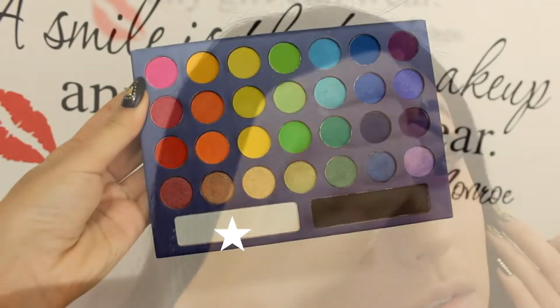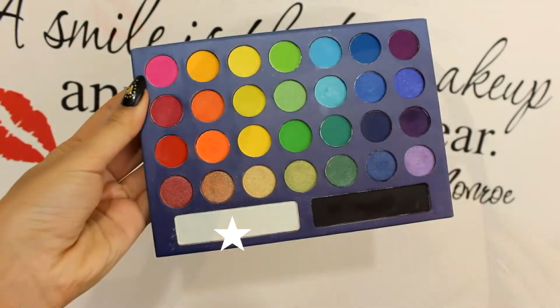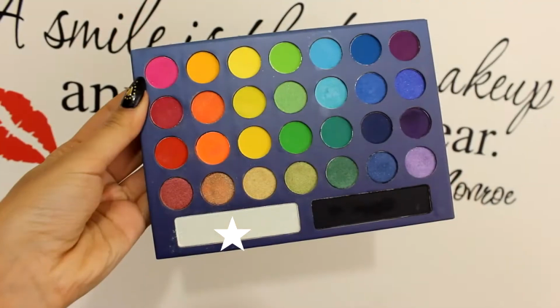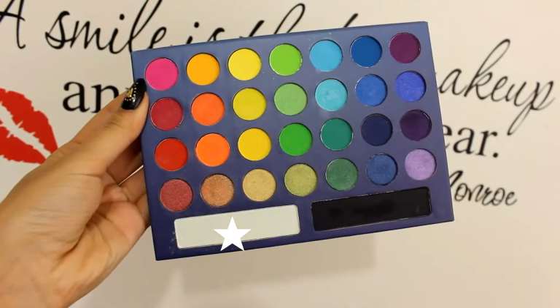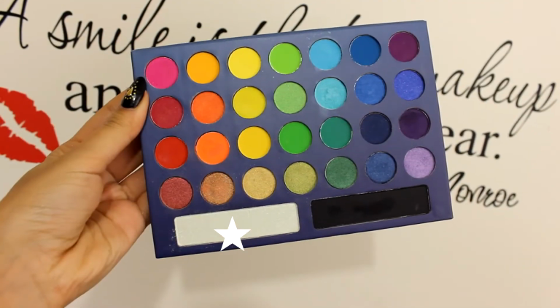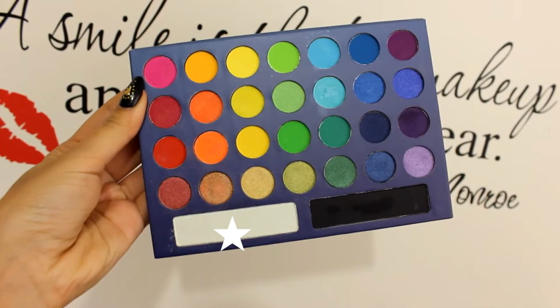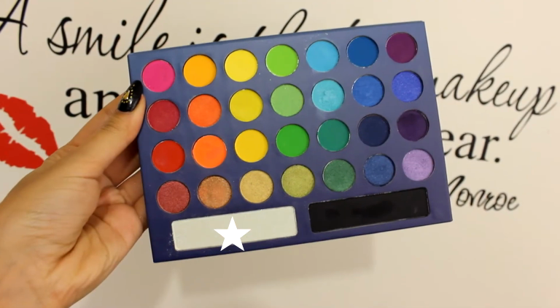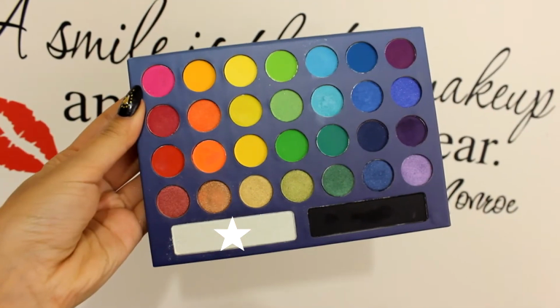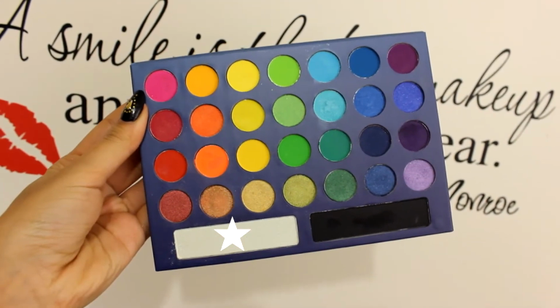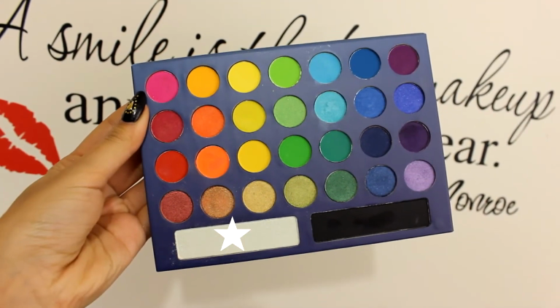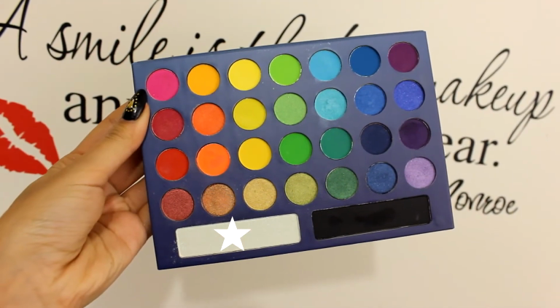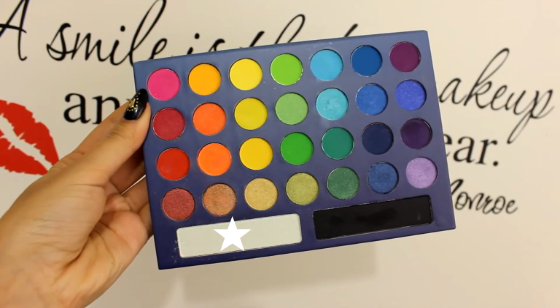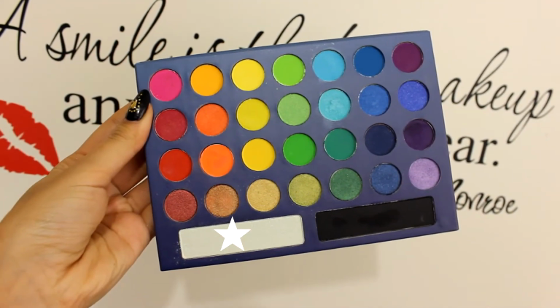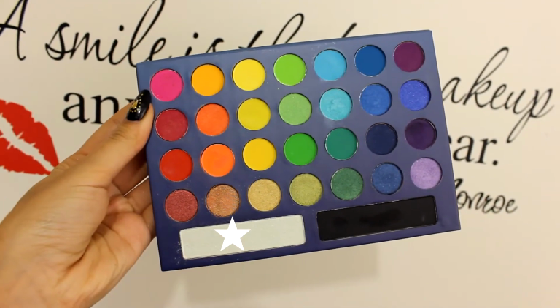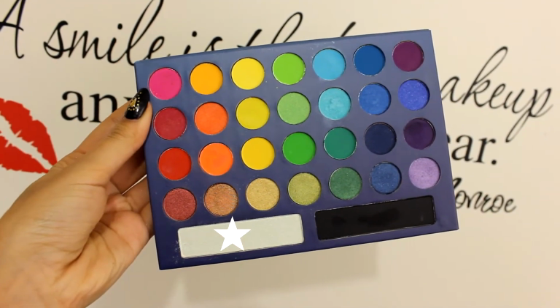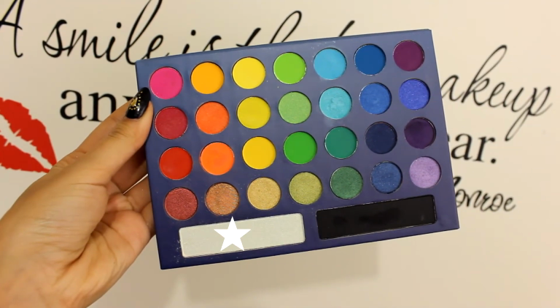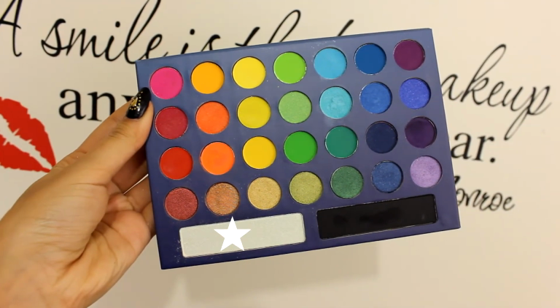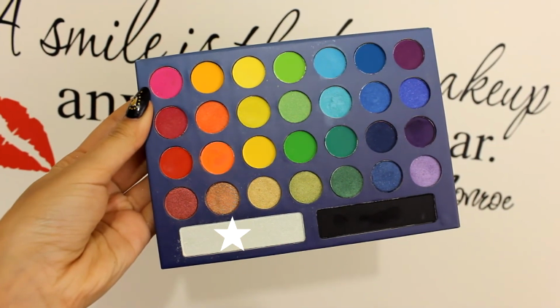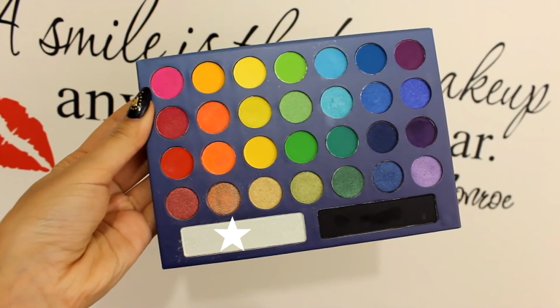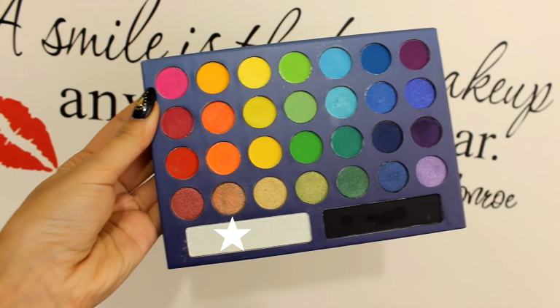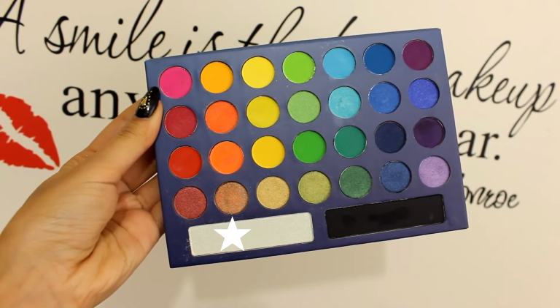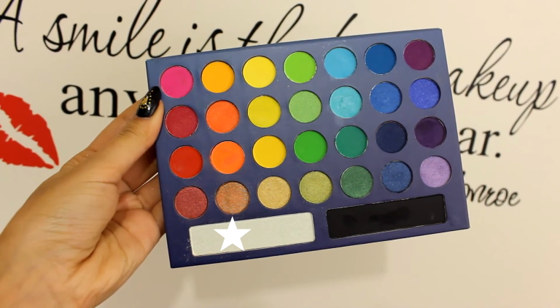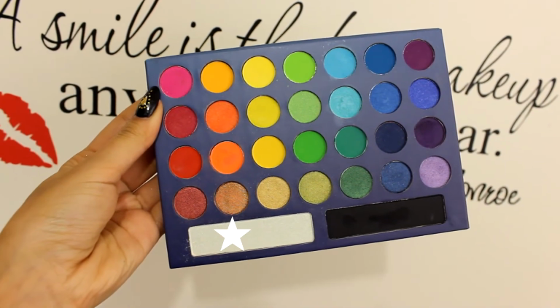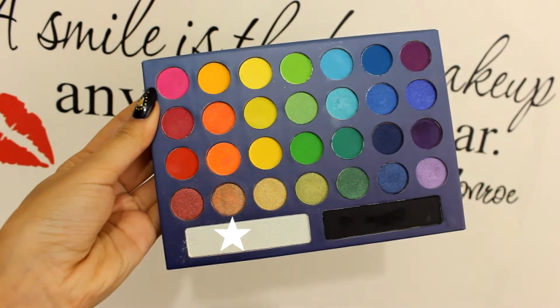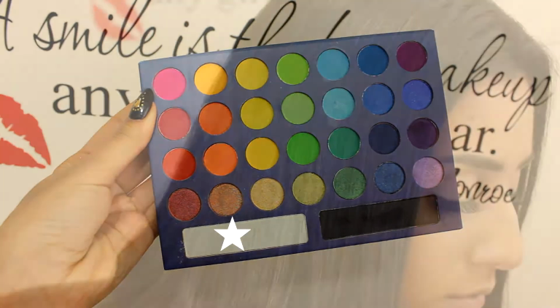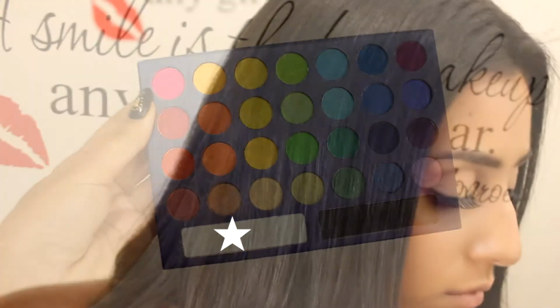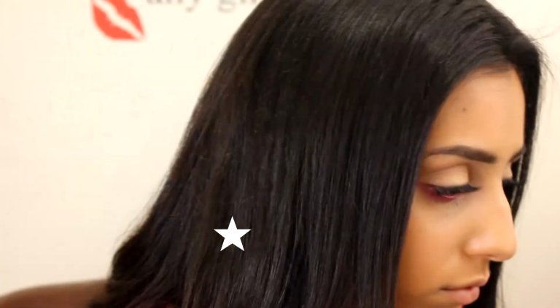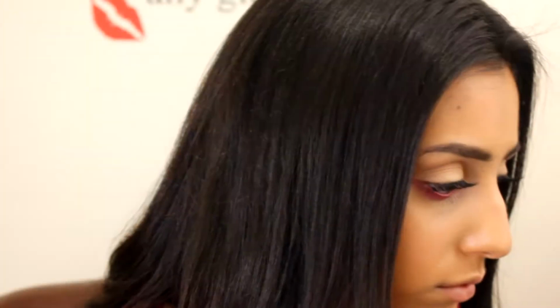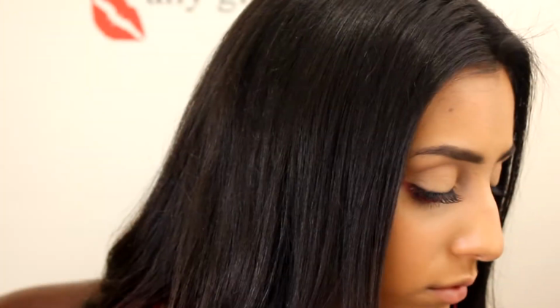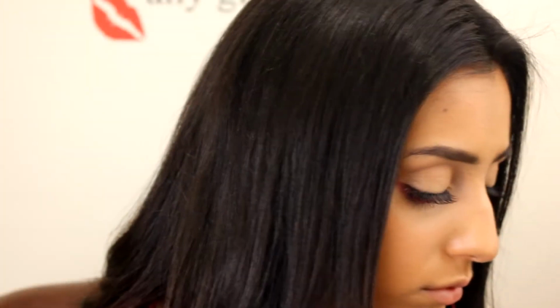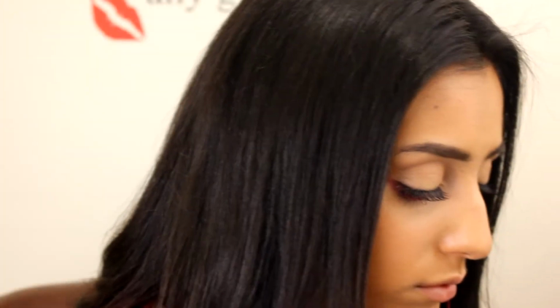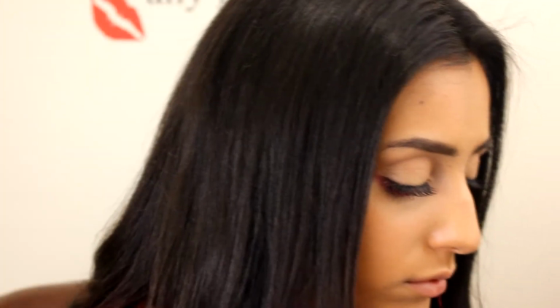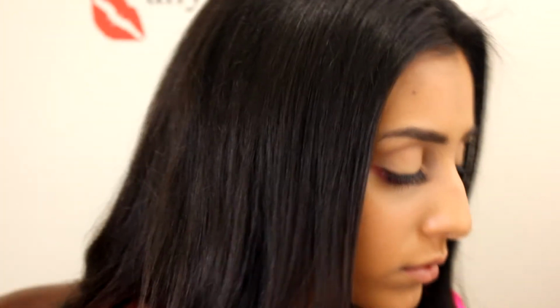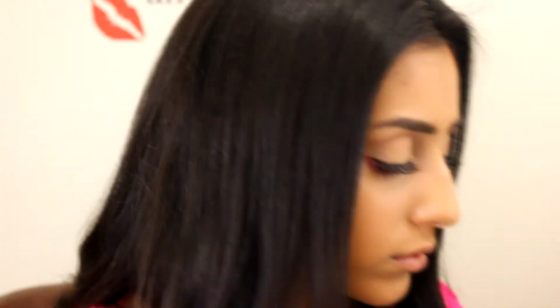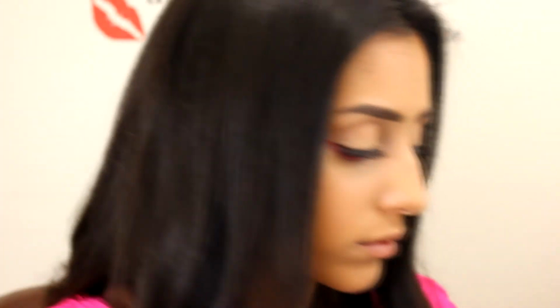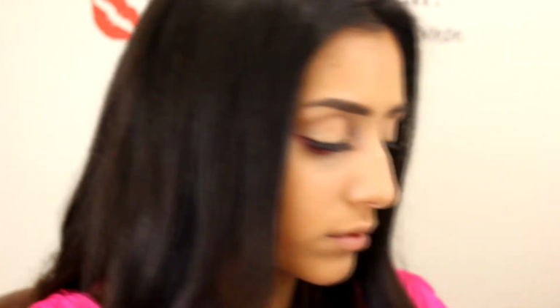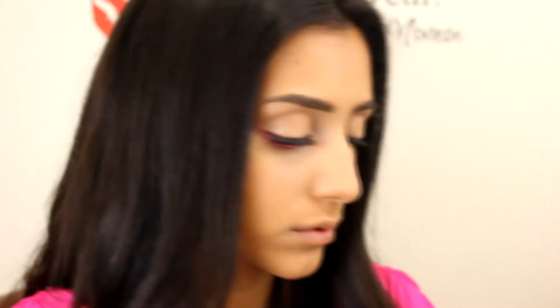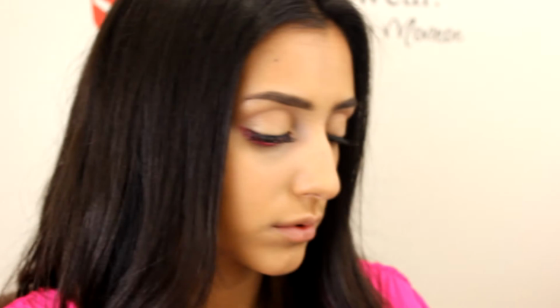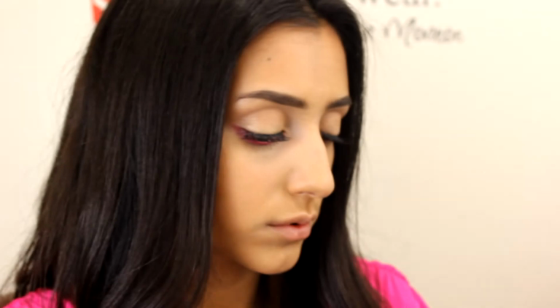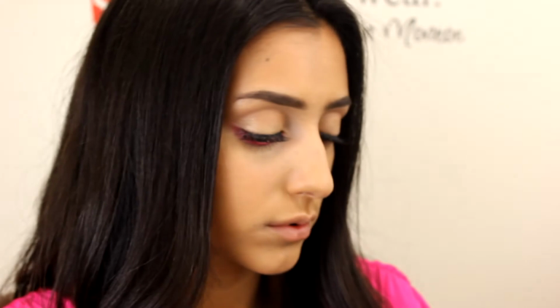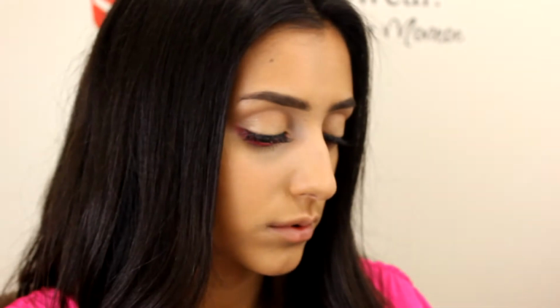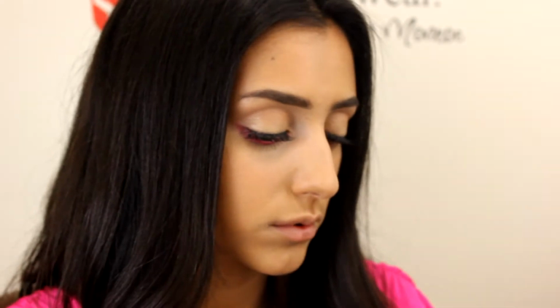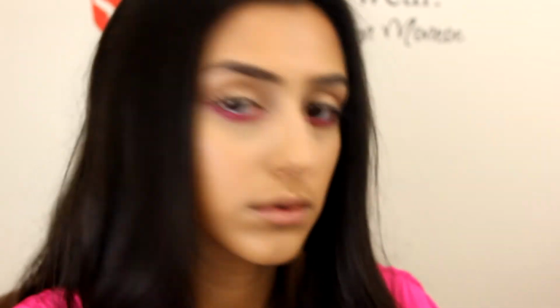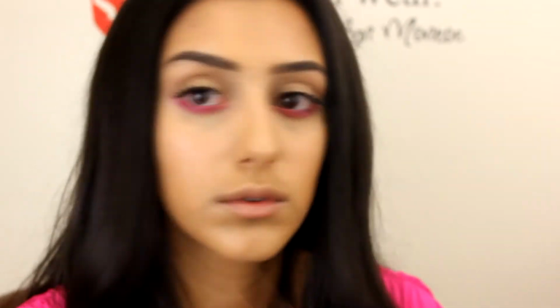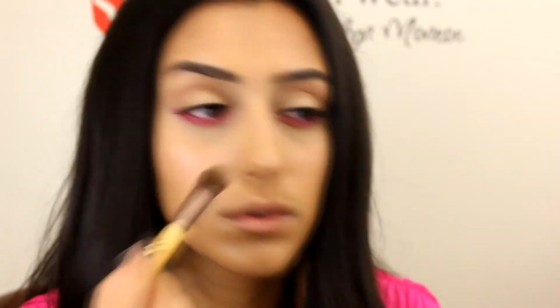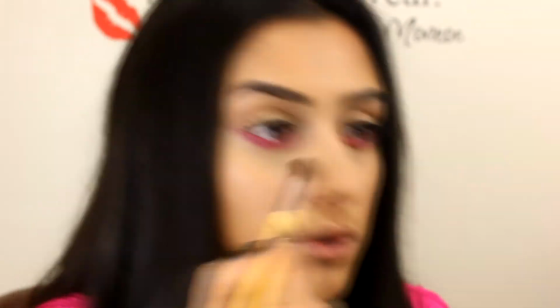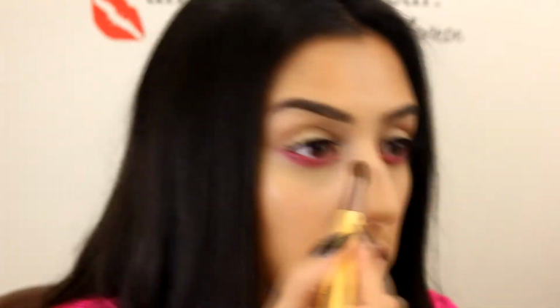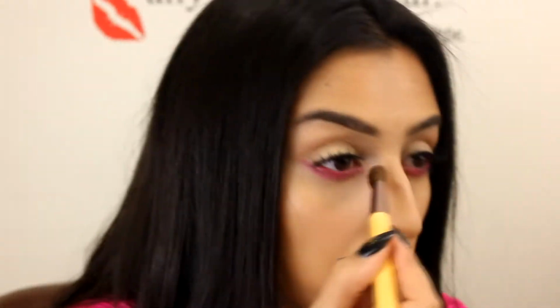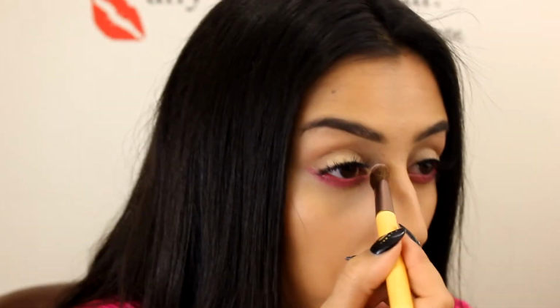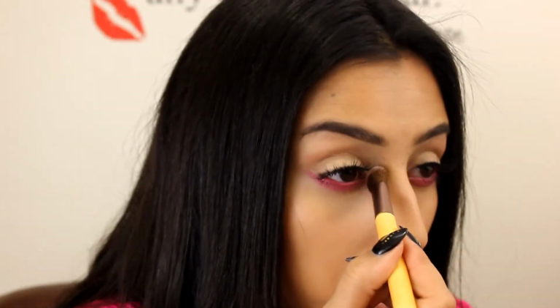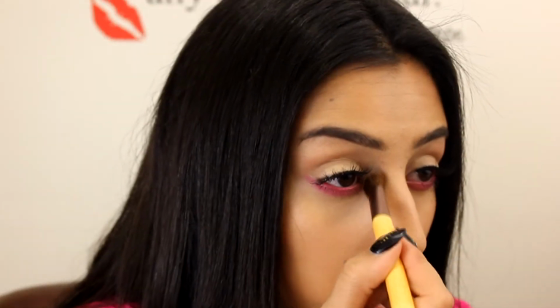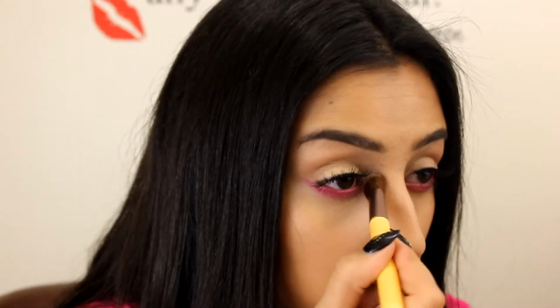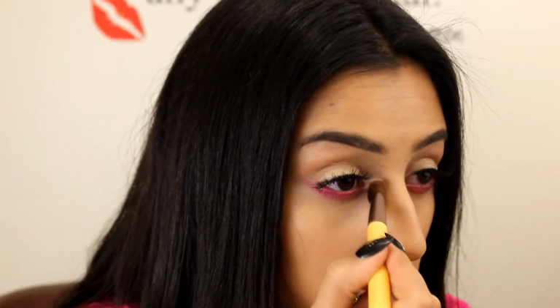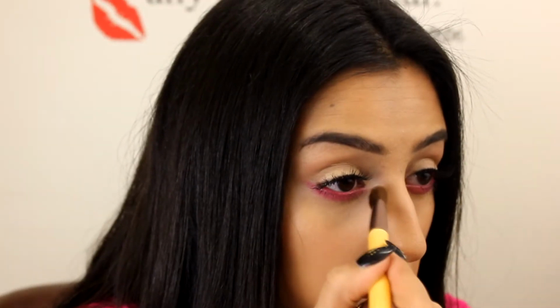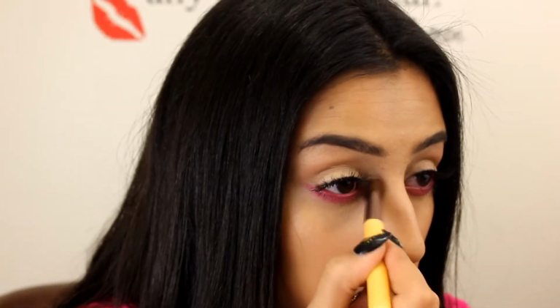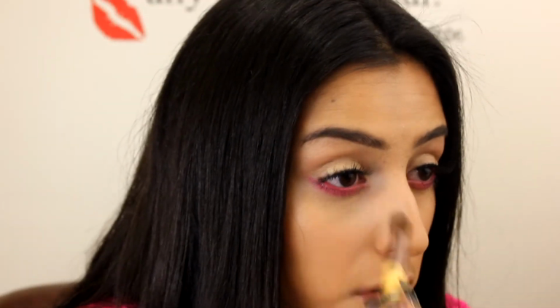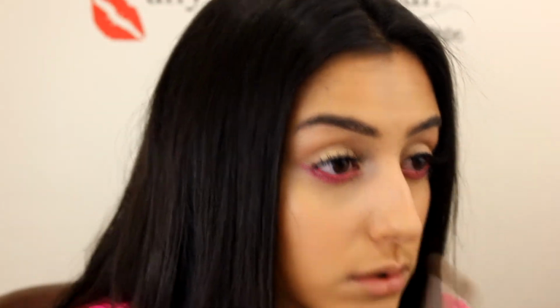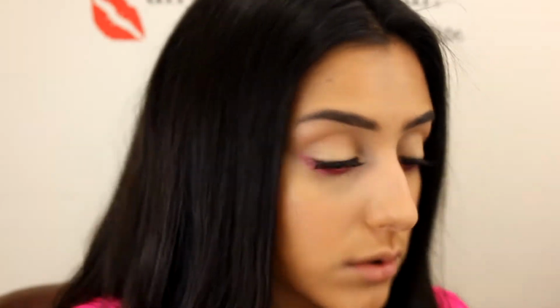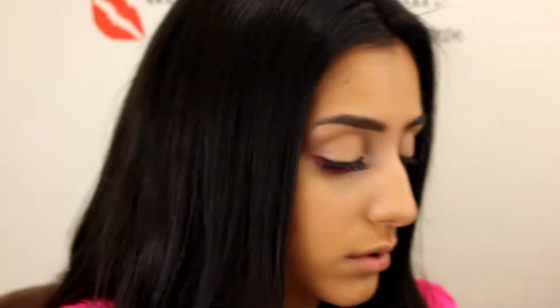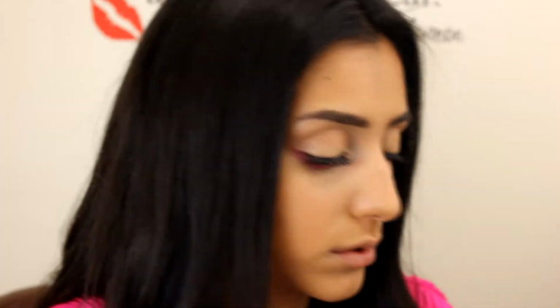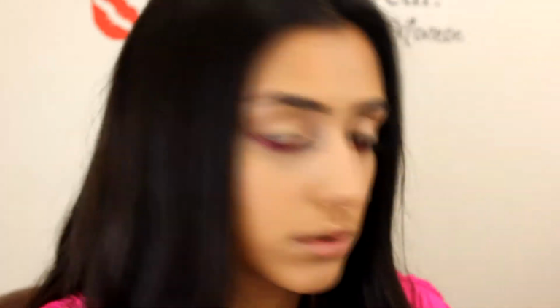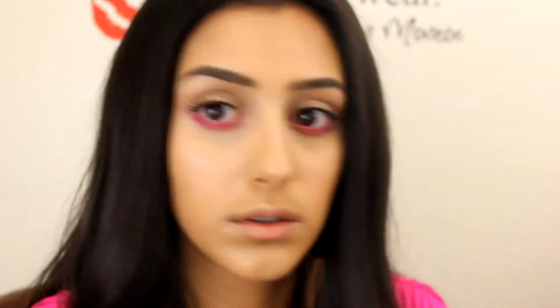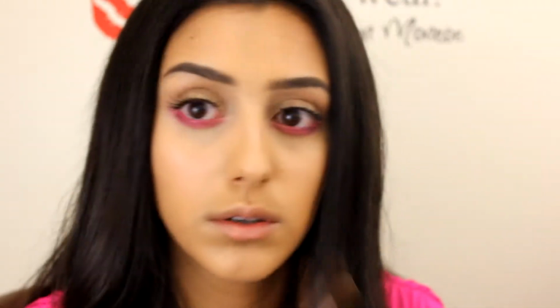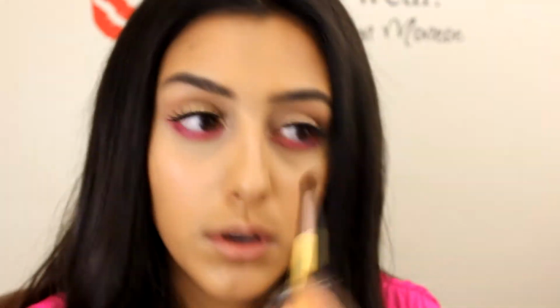Taking for the last time my Take Me To Brazil palette, I am using this white shimmery eyeshadow and I'm putting it on my tear duct.